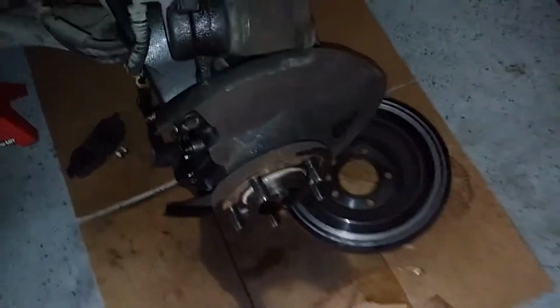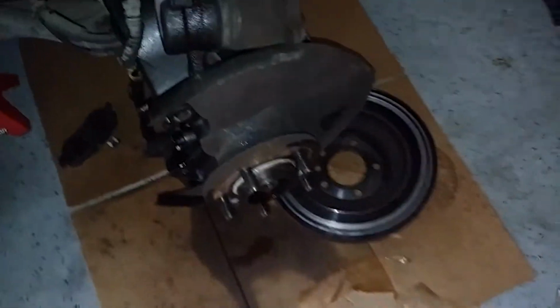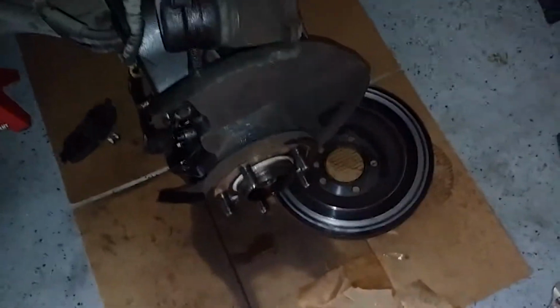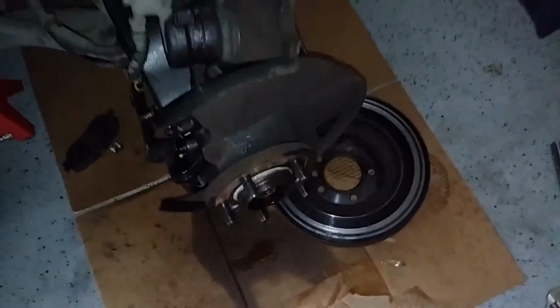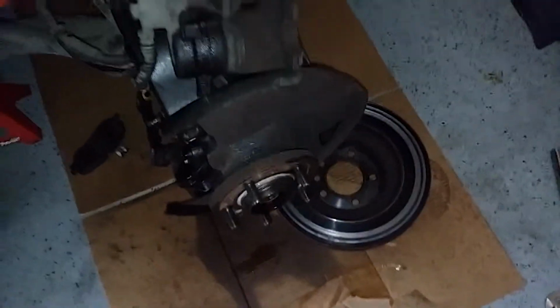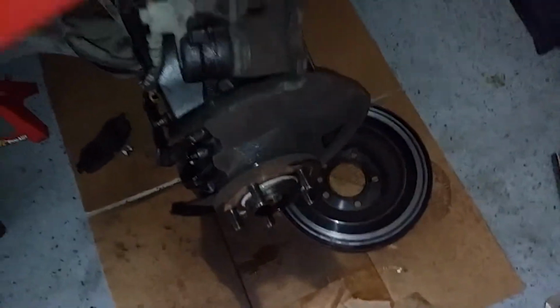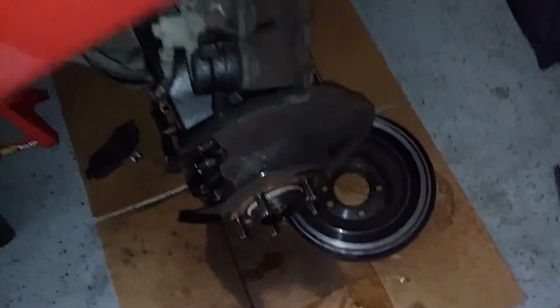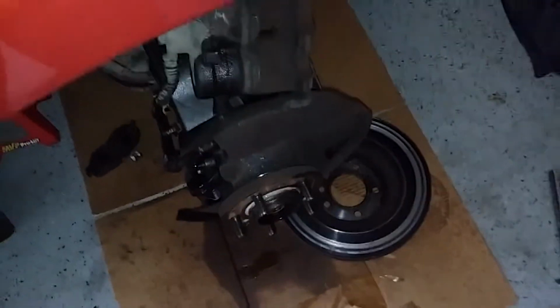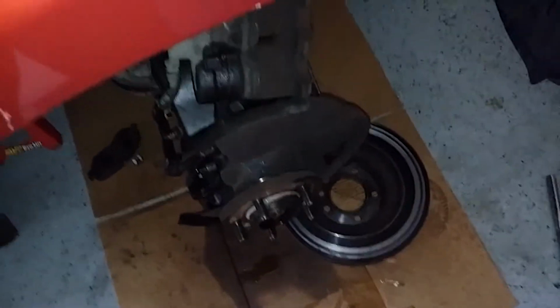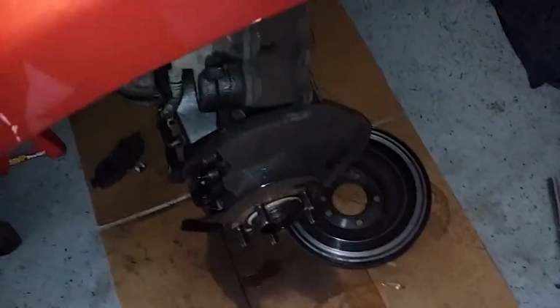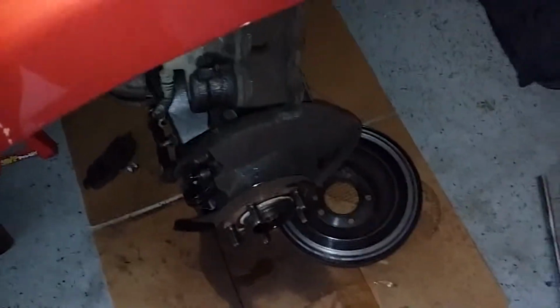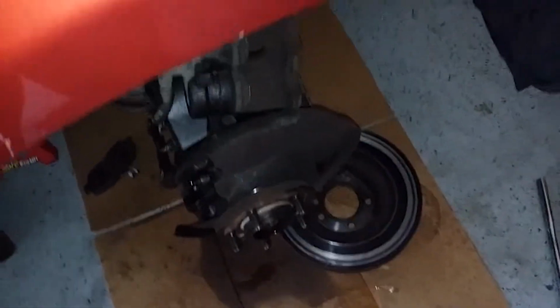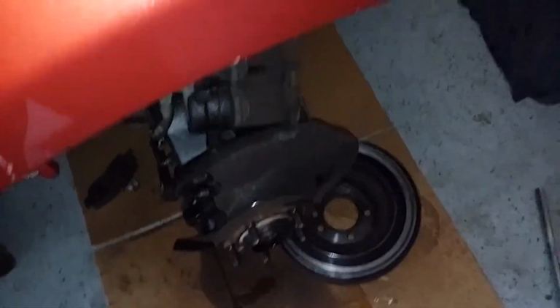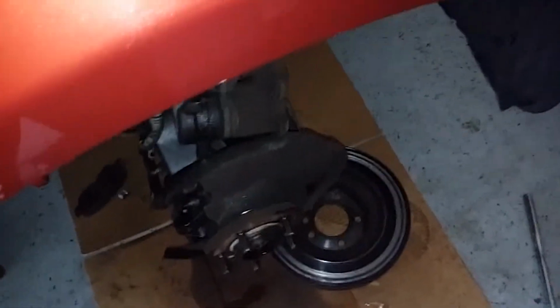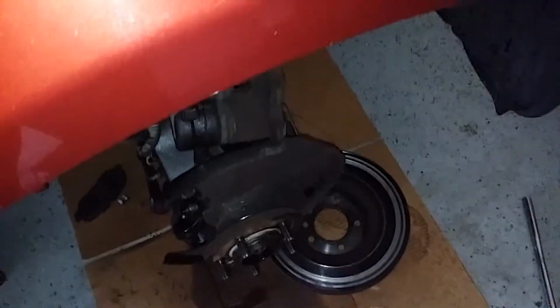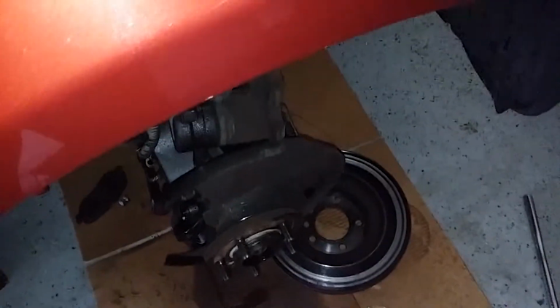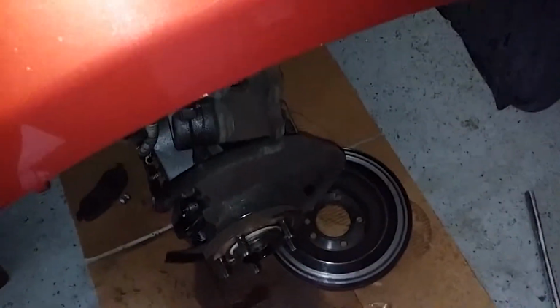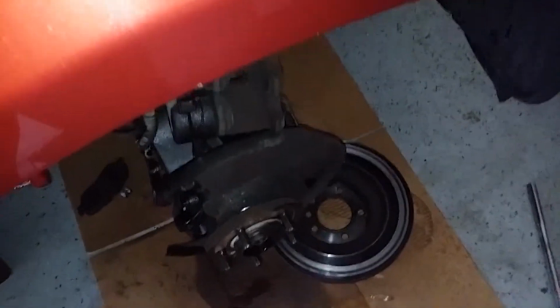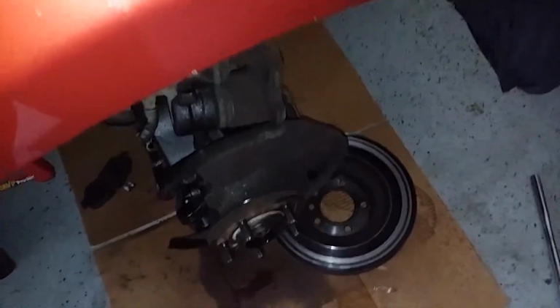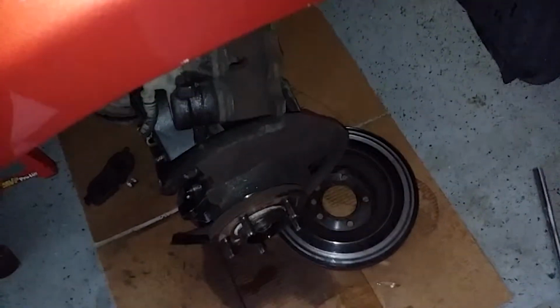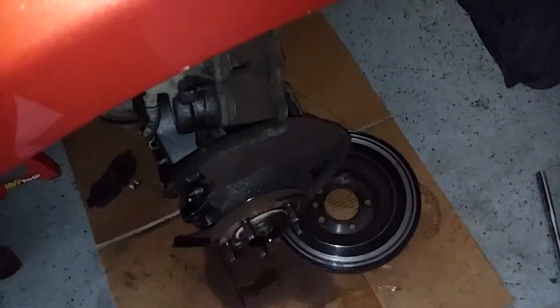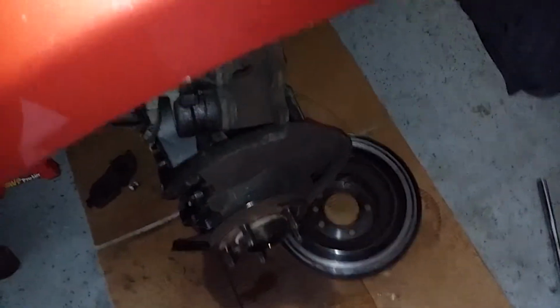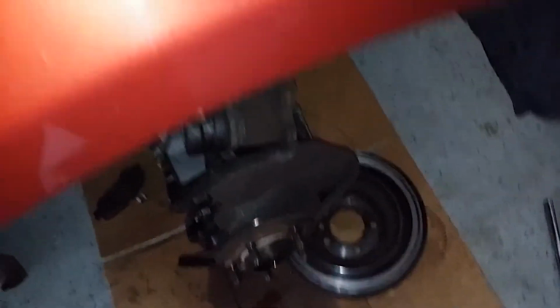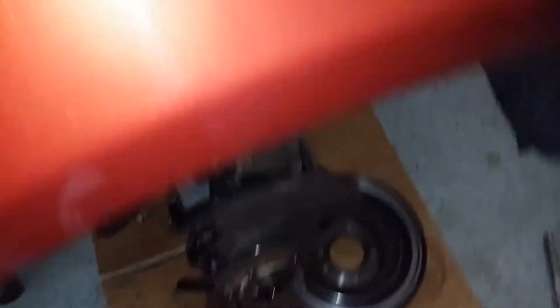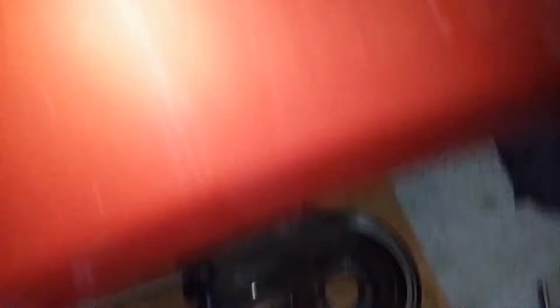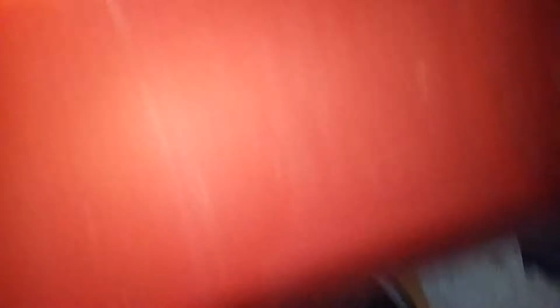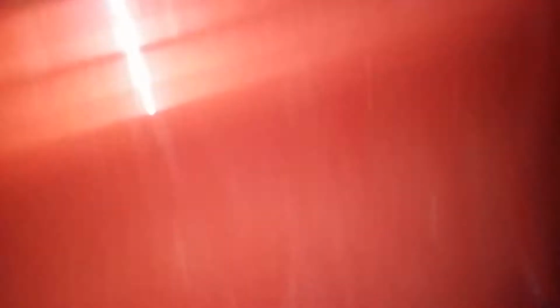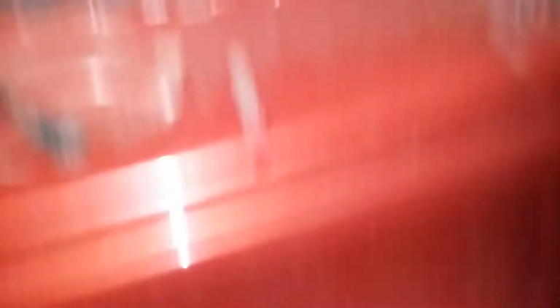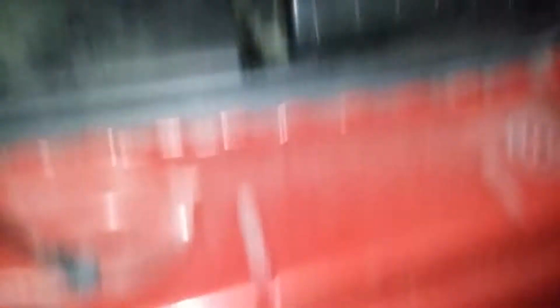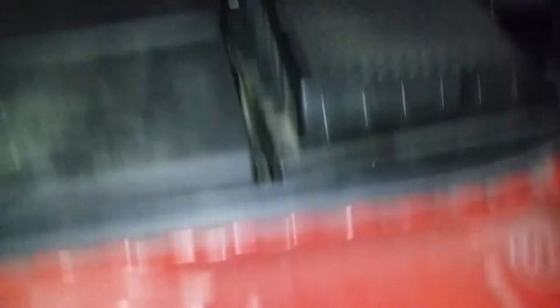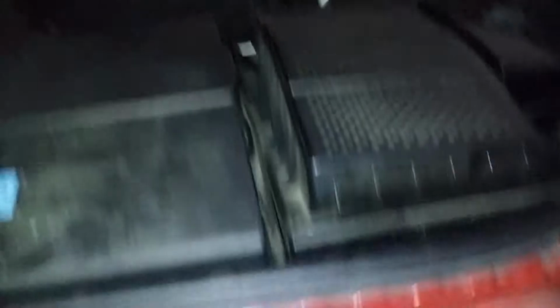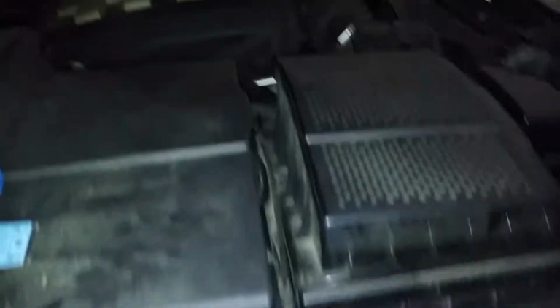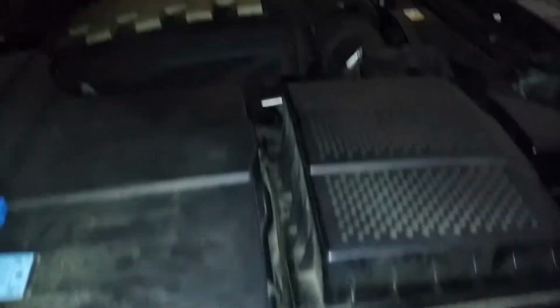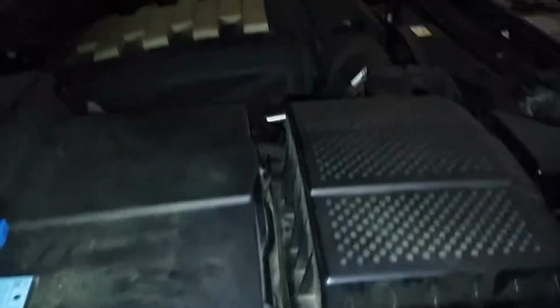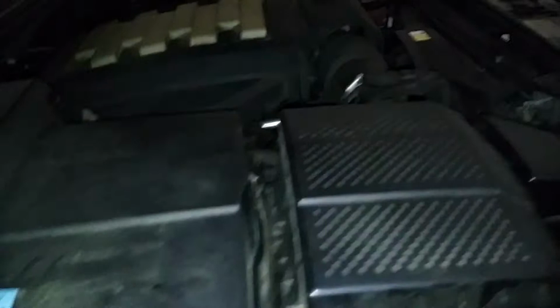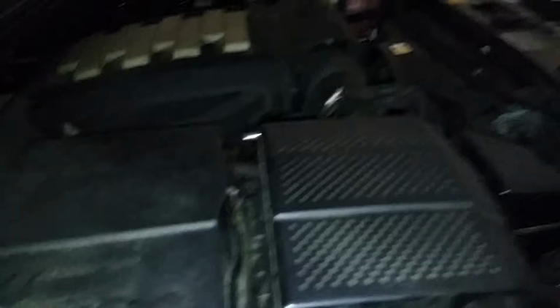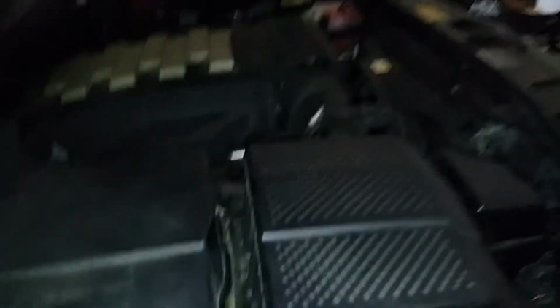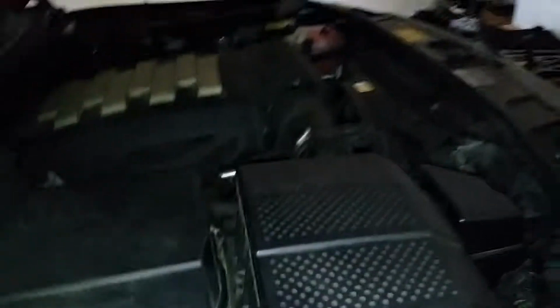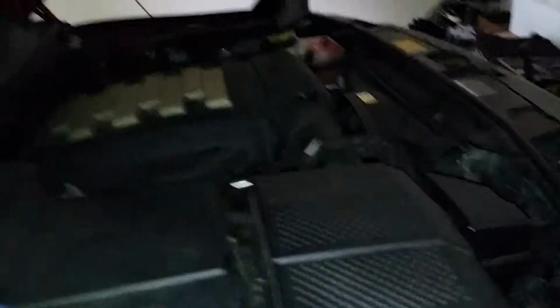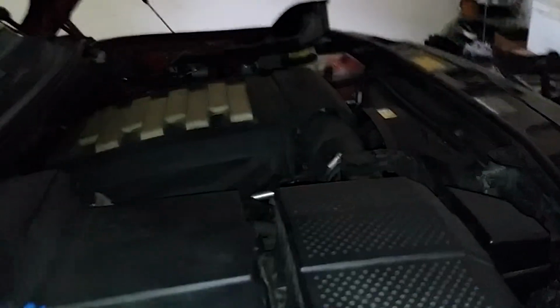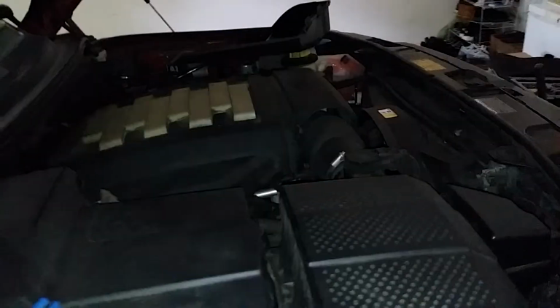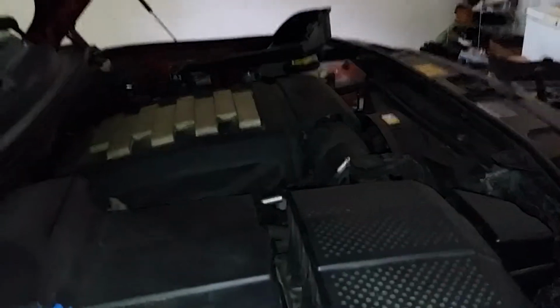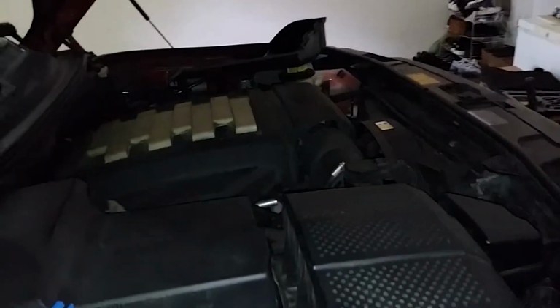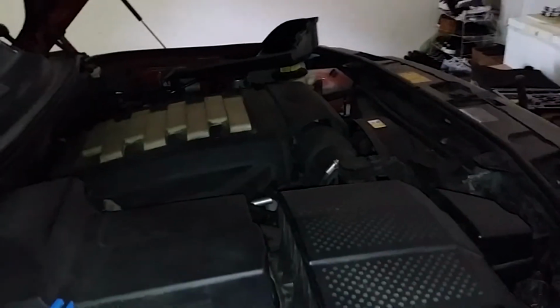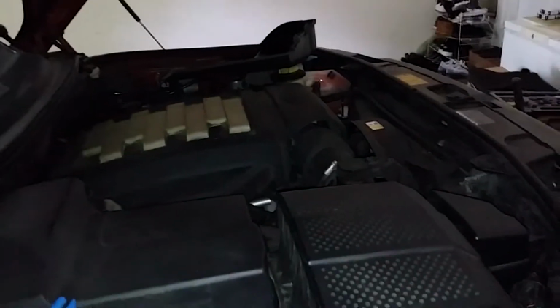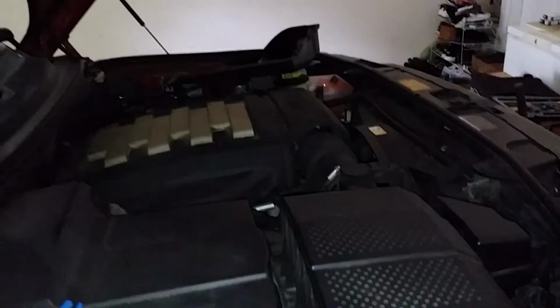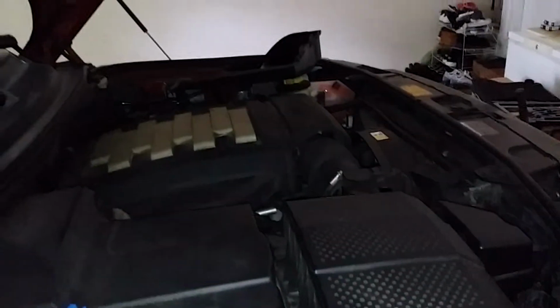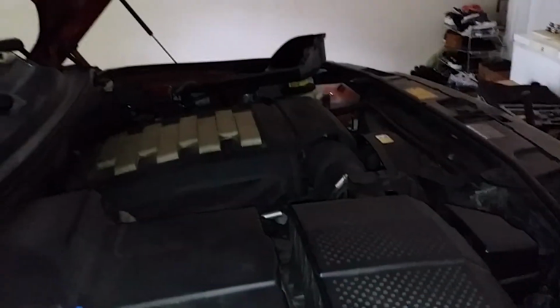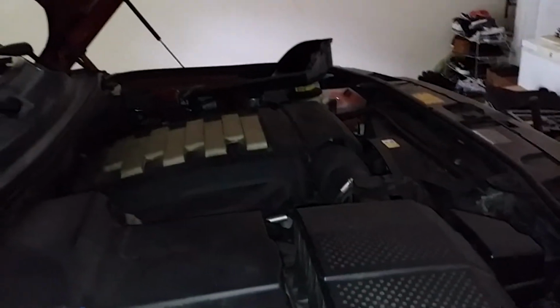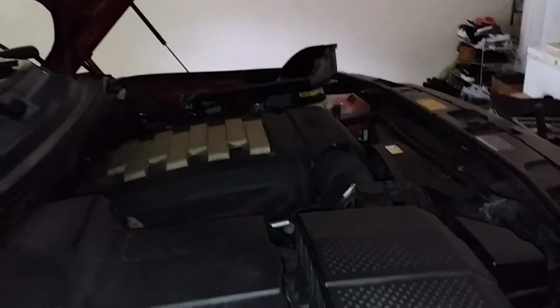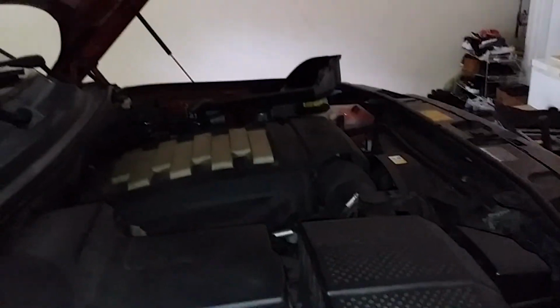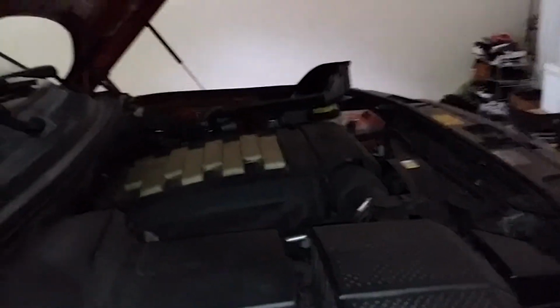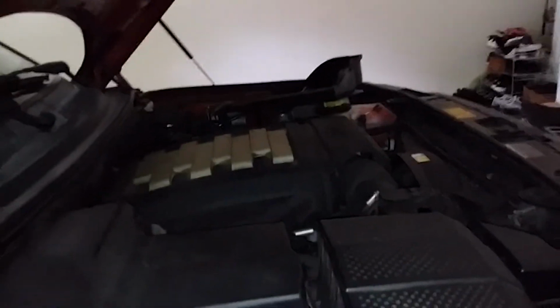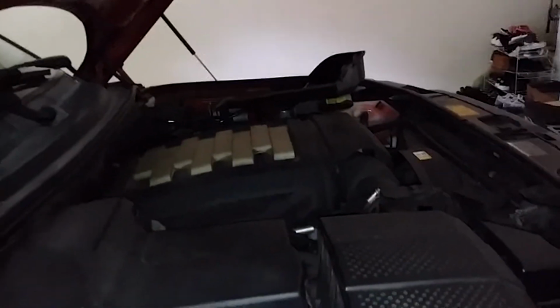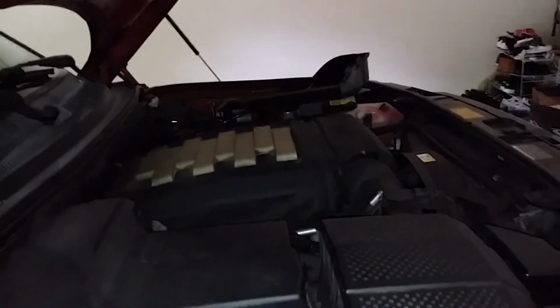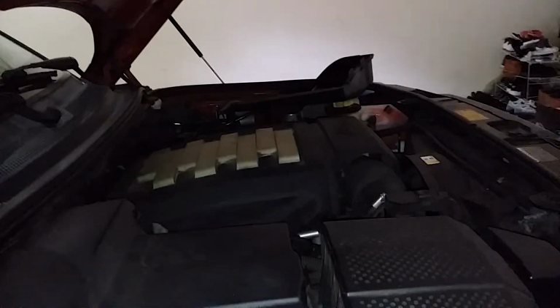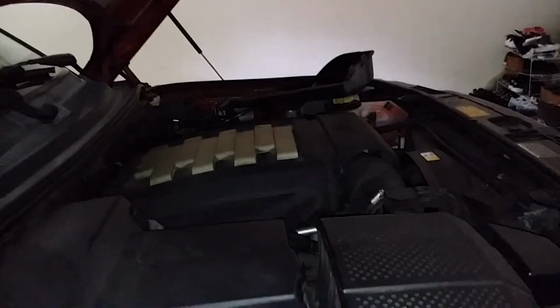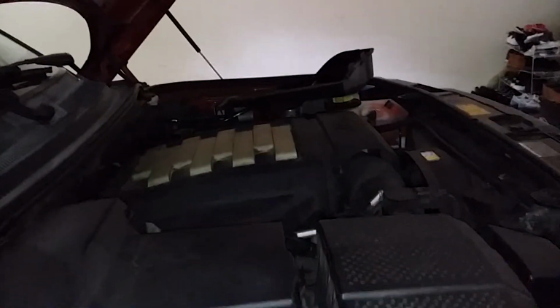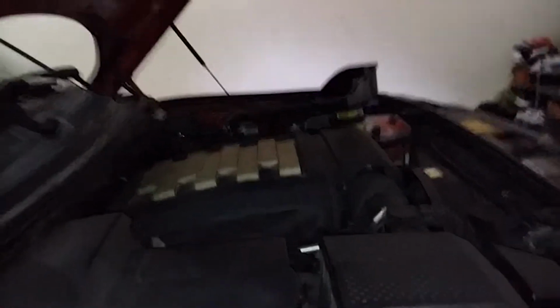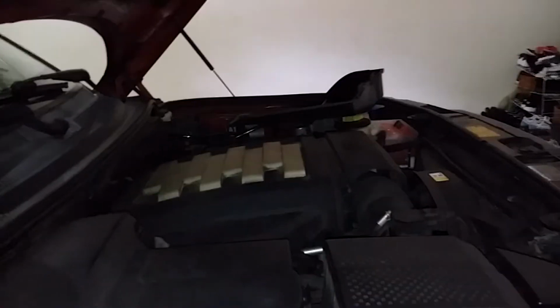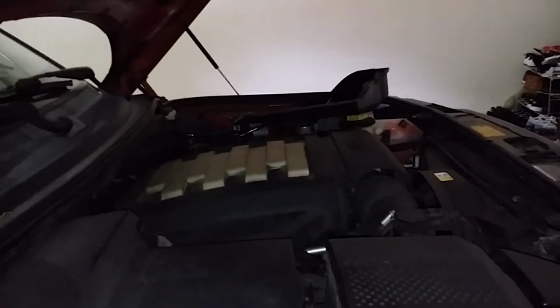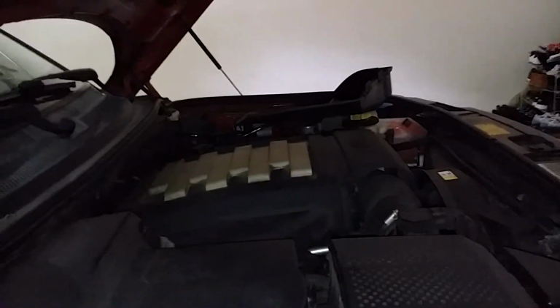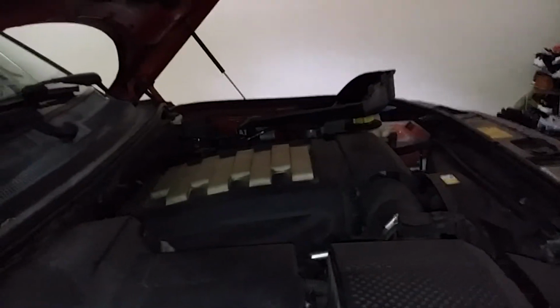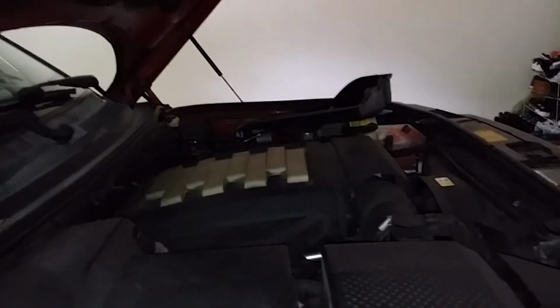That's your rotor replacement on the Range Rover. Thanks for watching — subscribe, comment, and hit the like button.